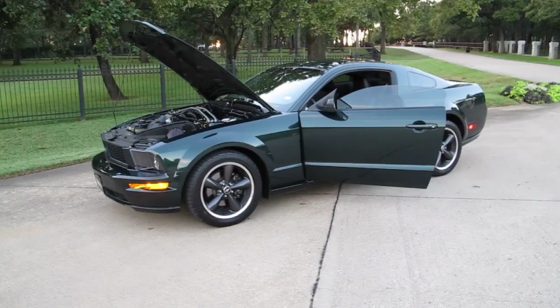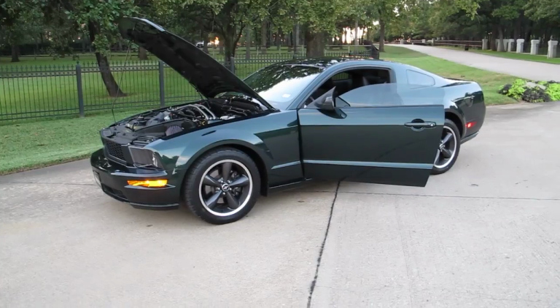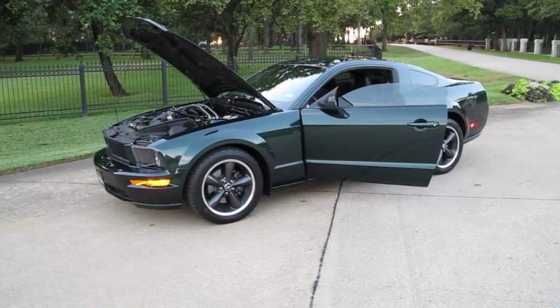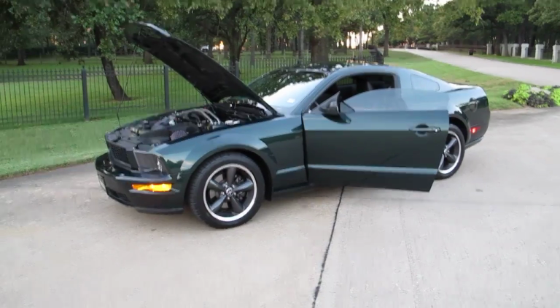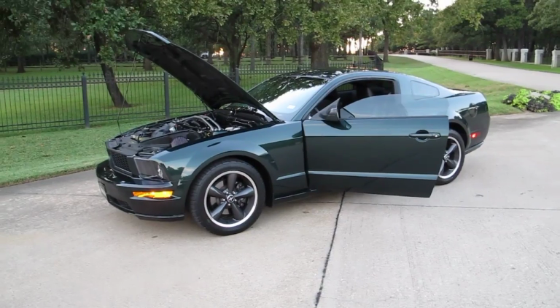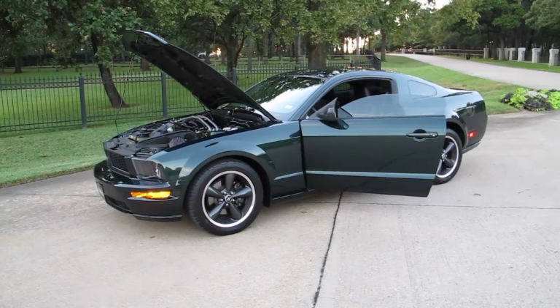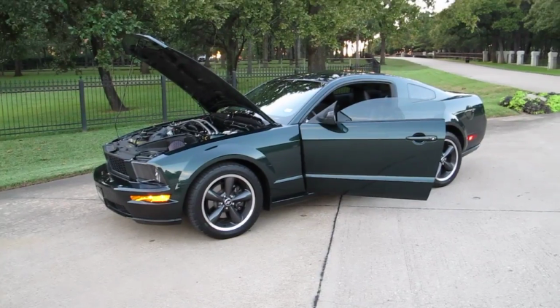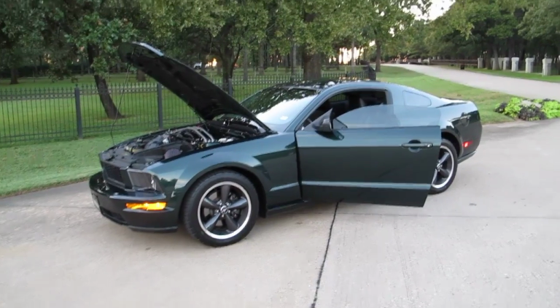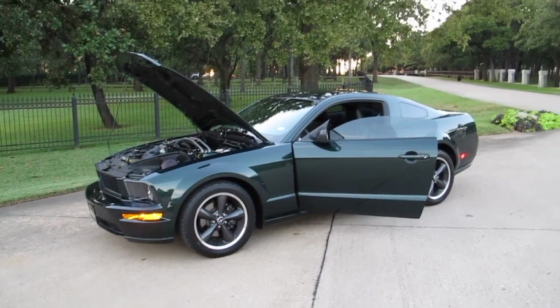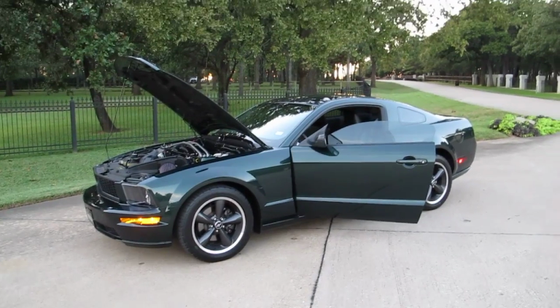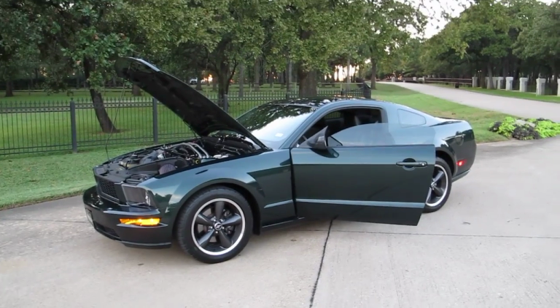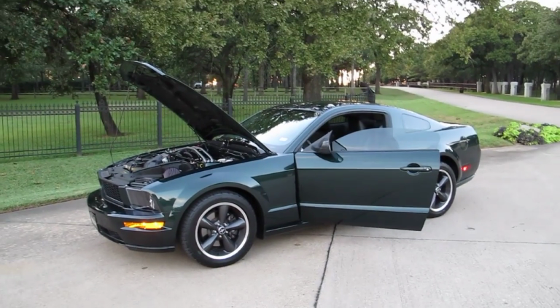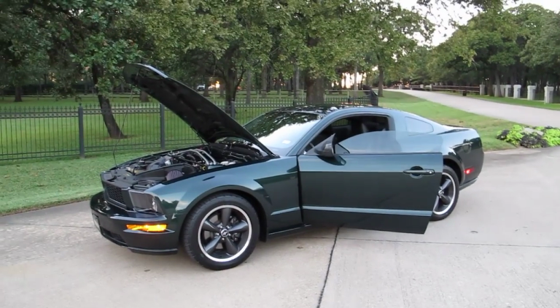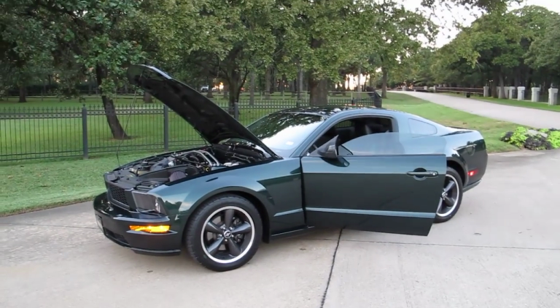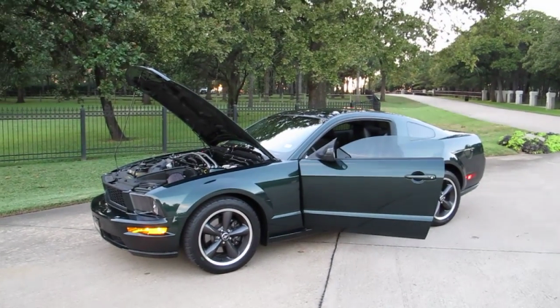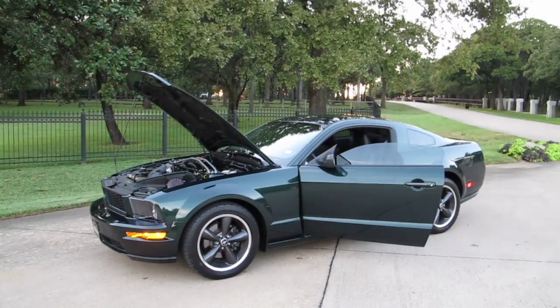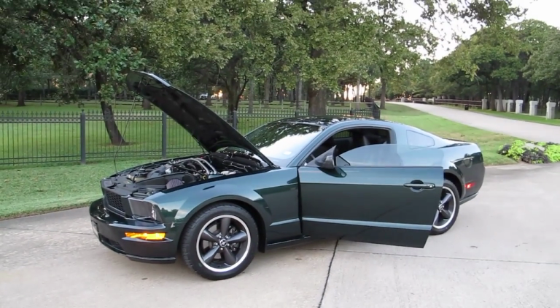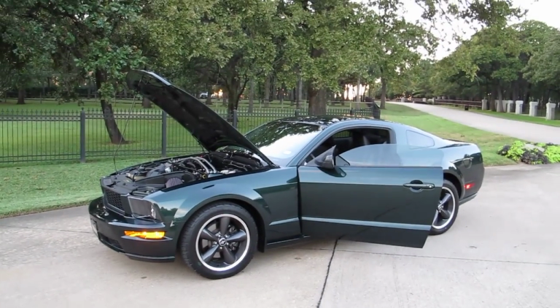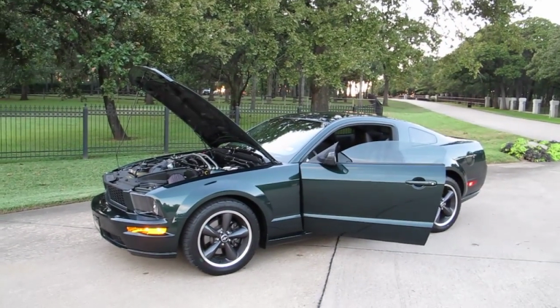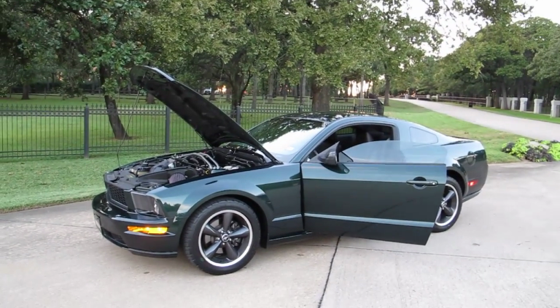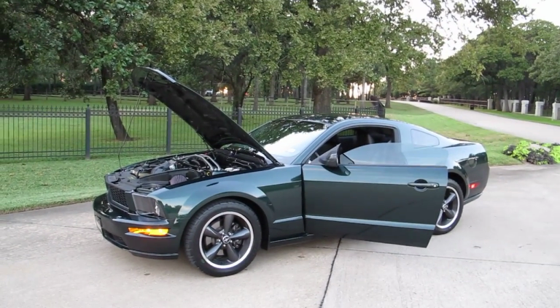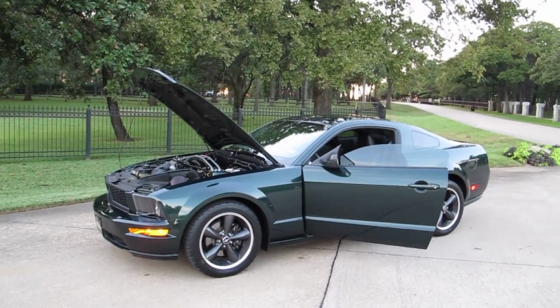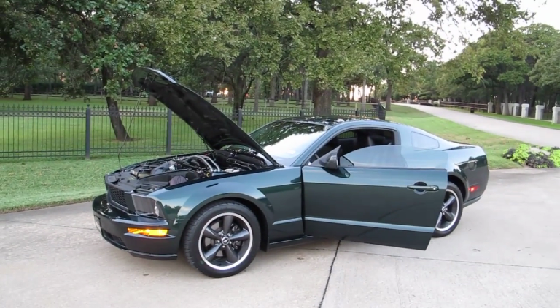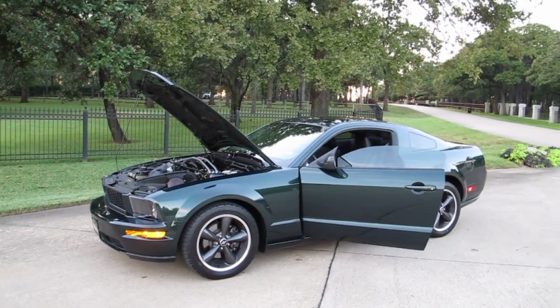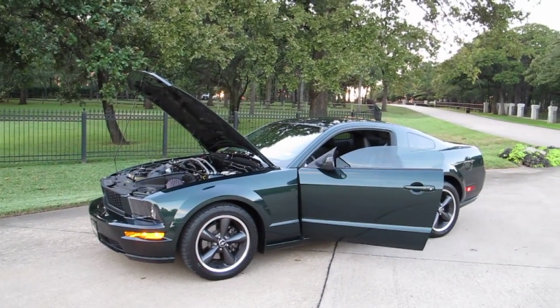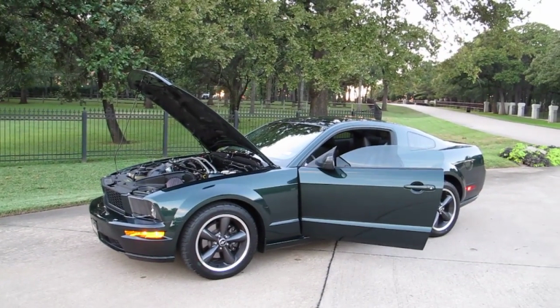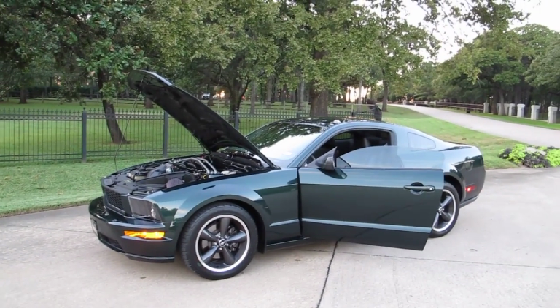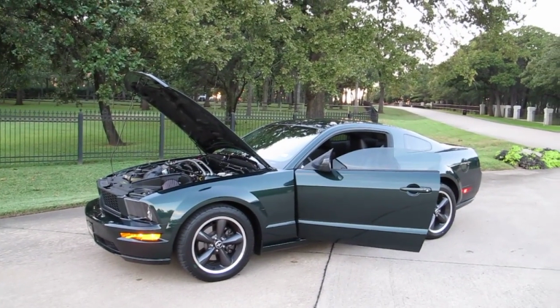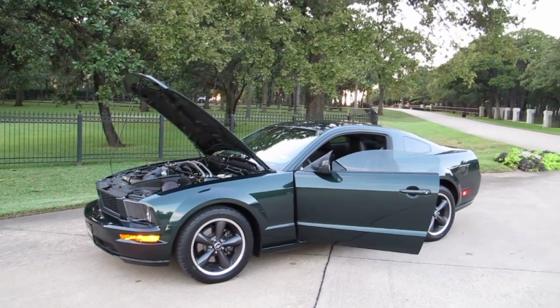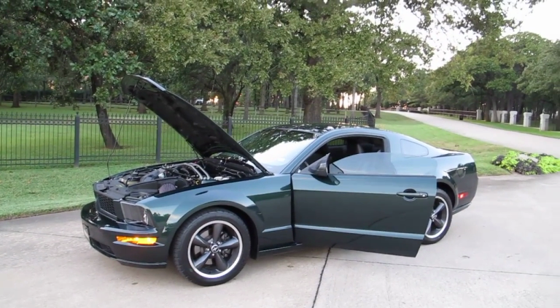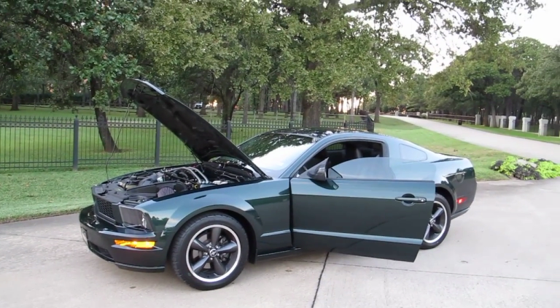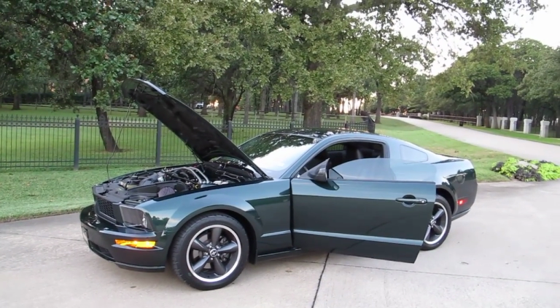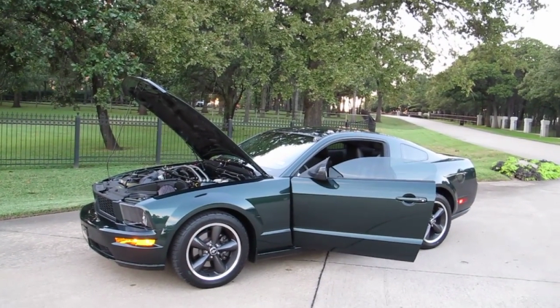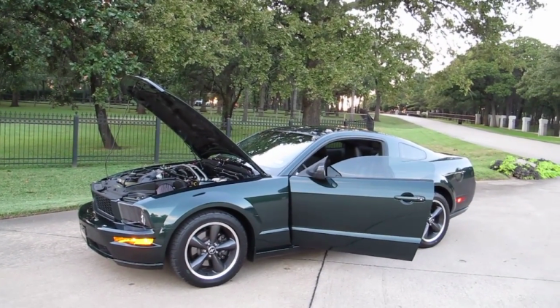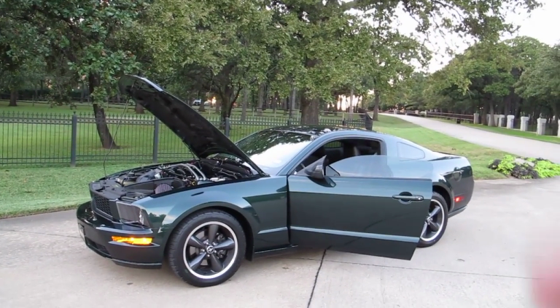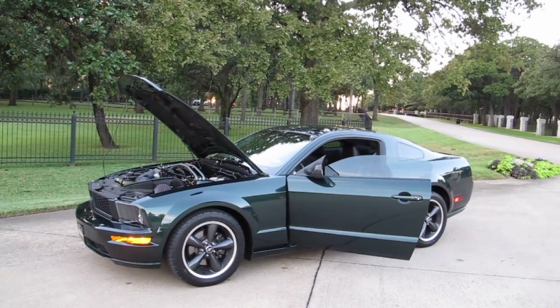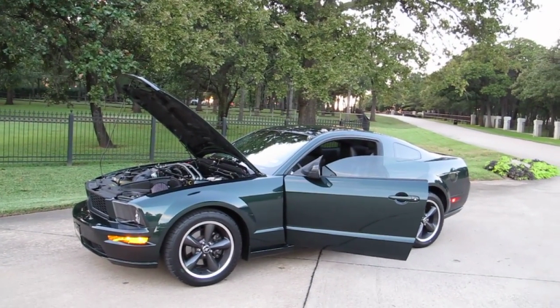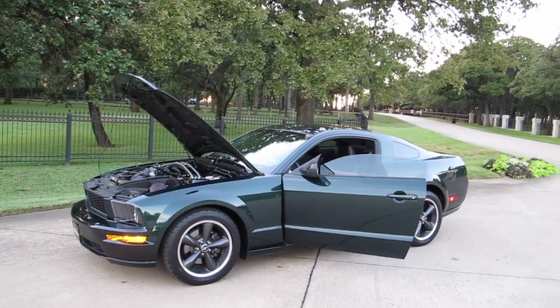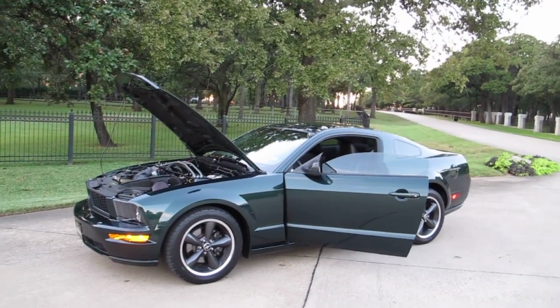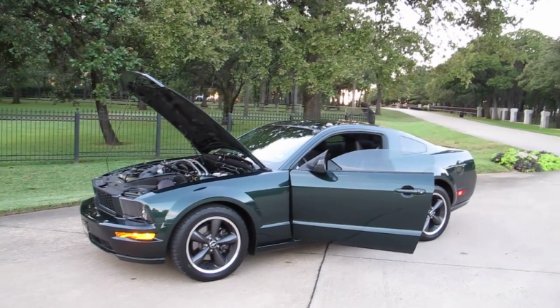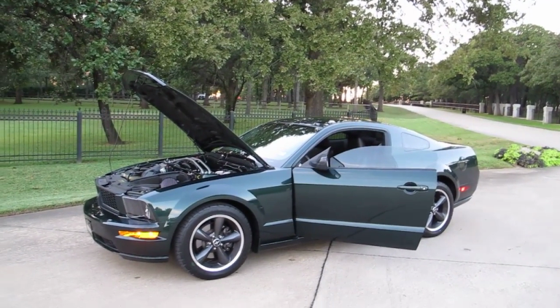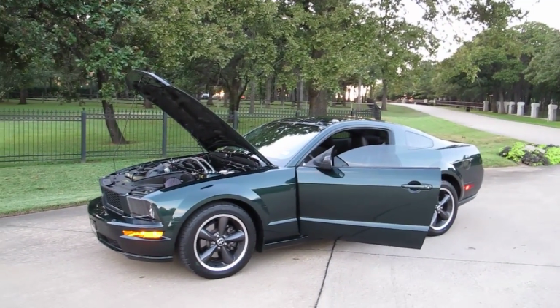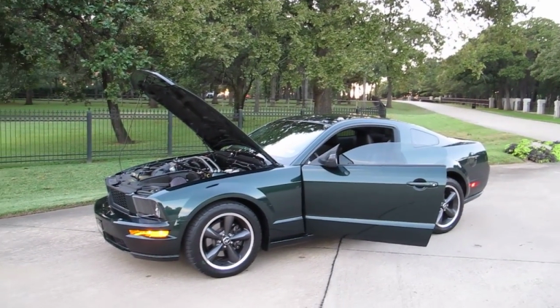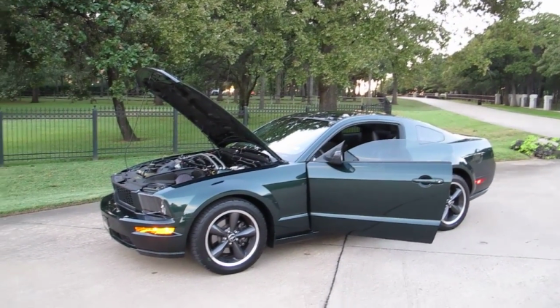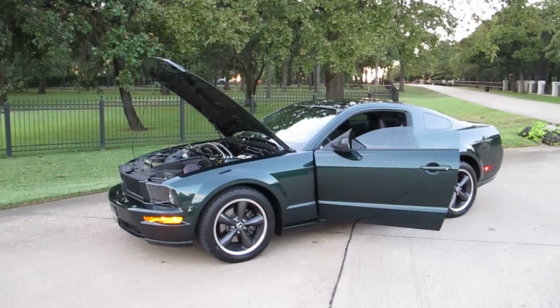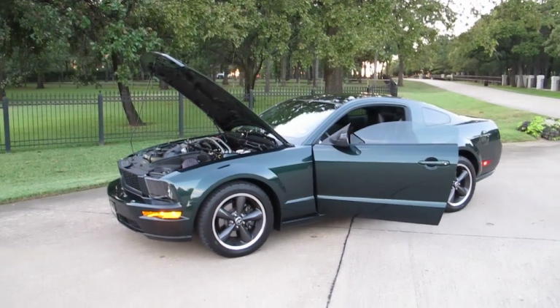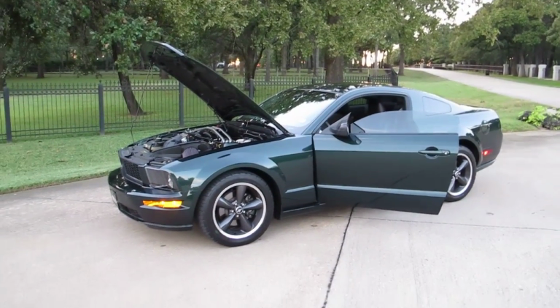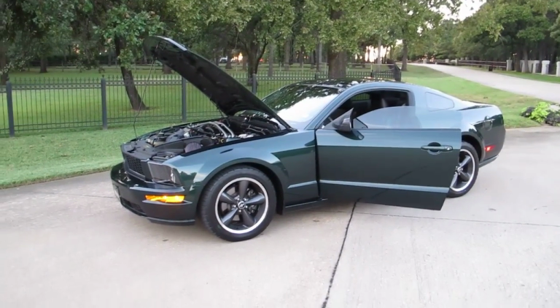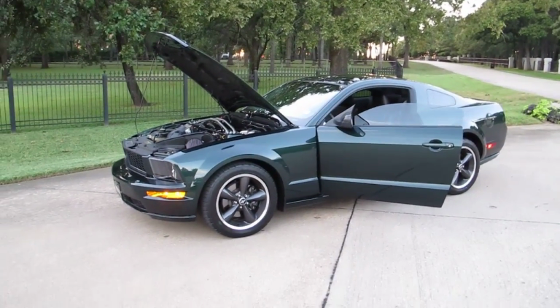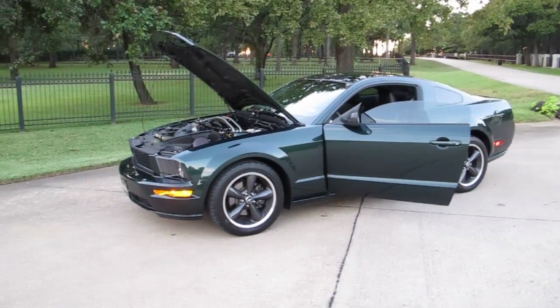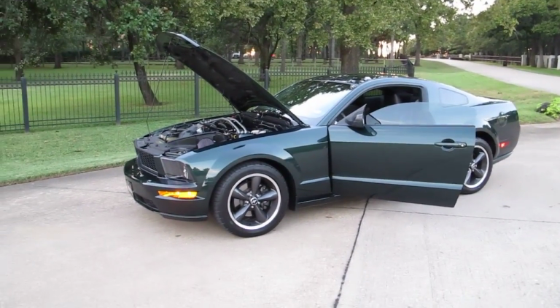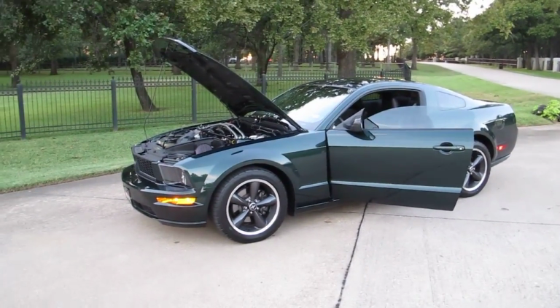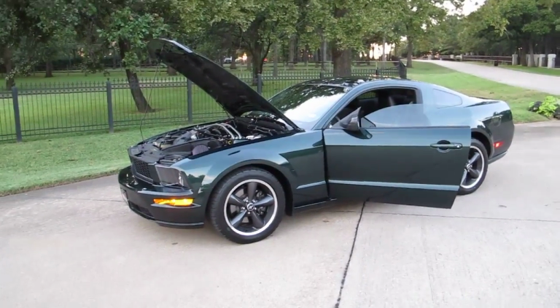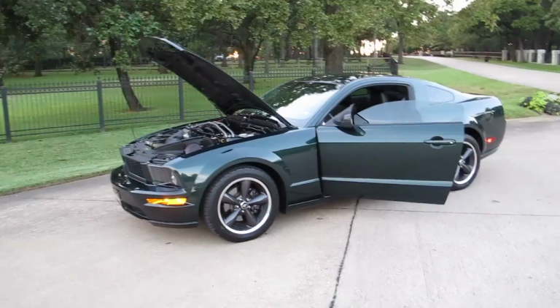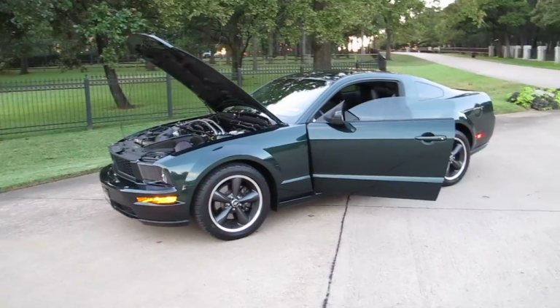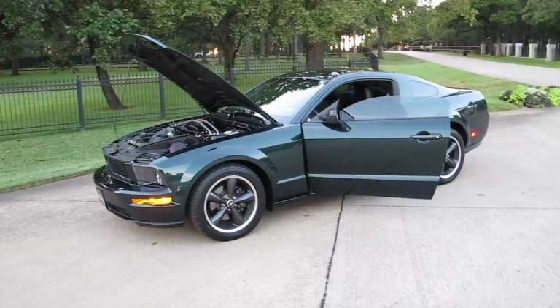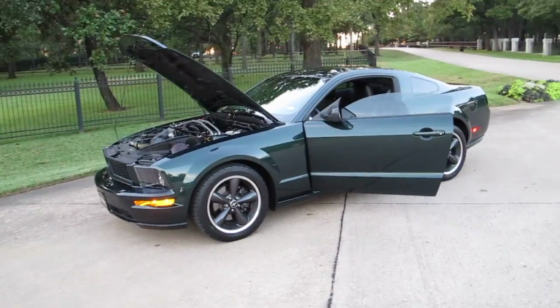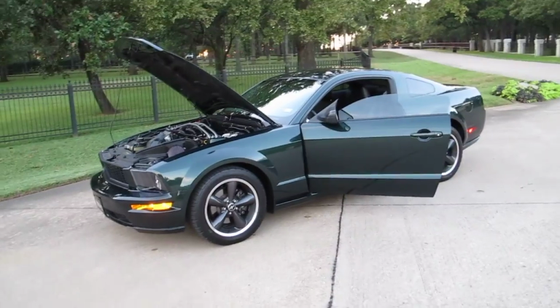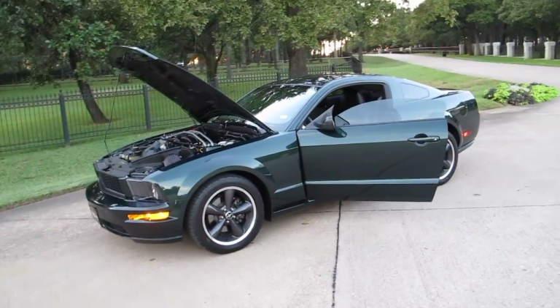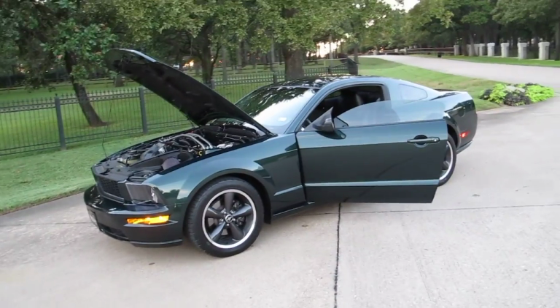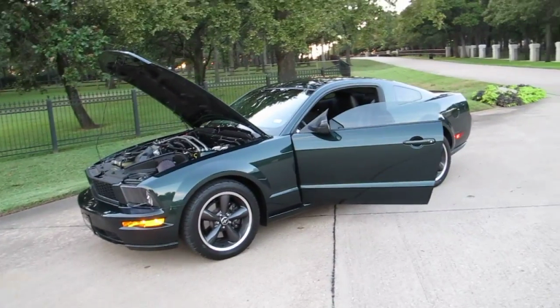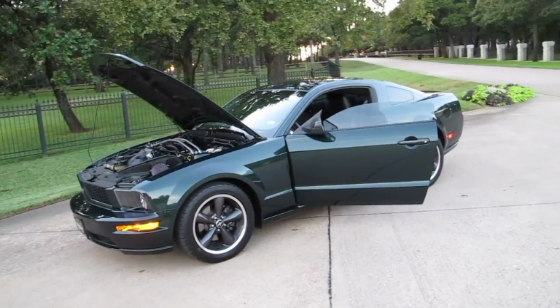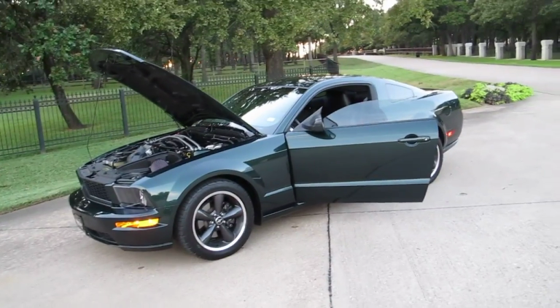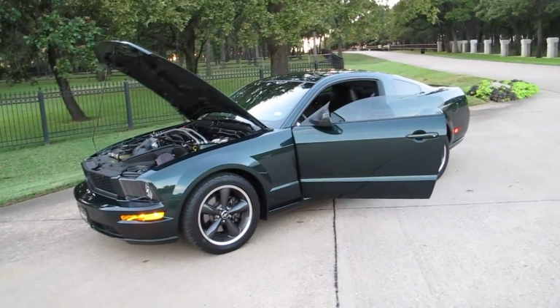Hello folks, Bronco Bob here with Texas Best Used Motorcycles right here in Mansfield, Texas.